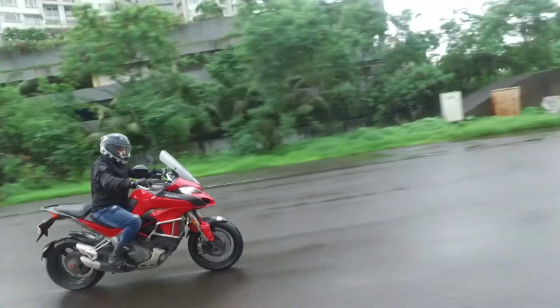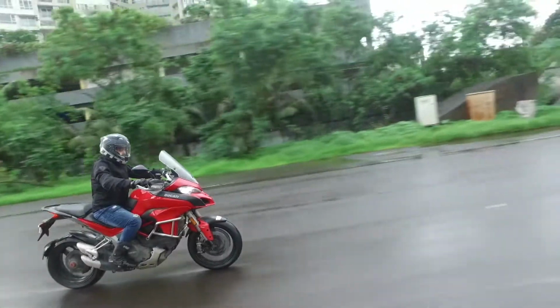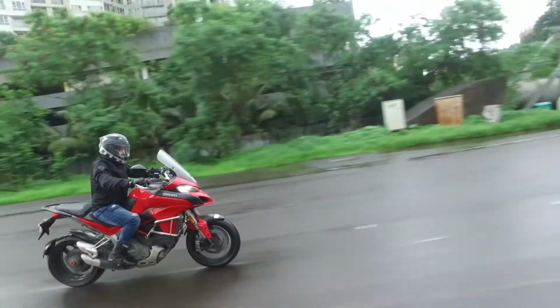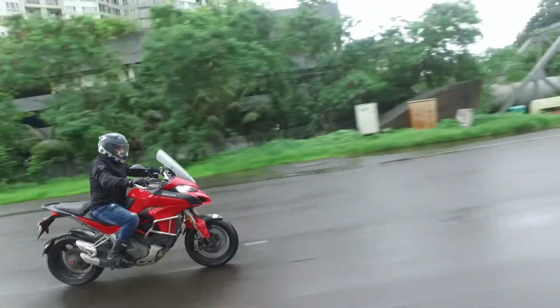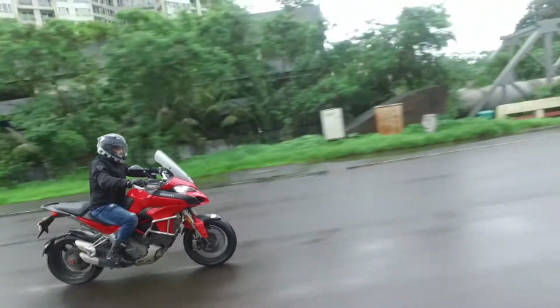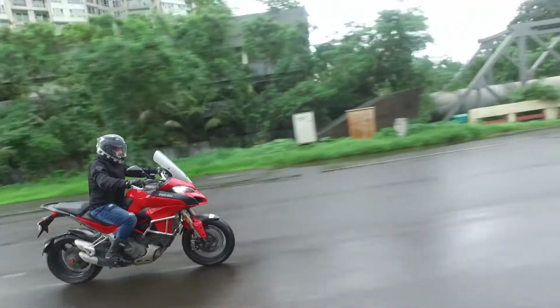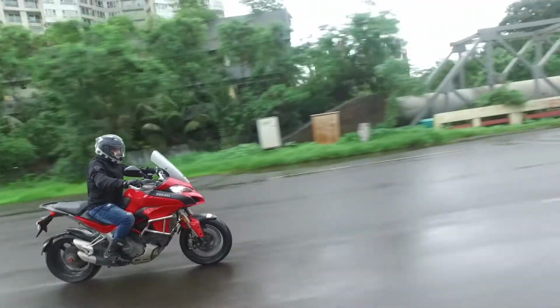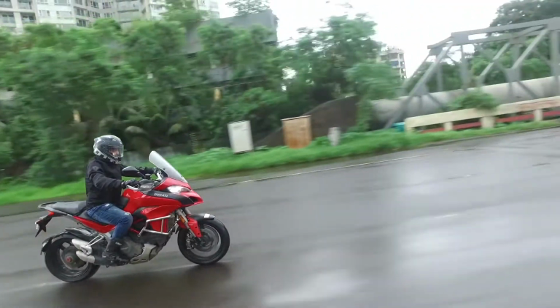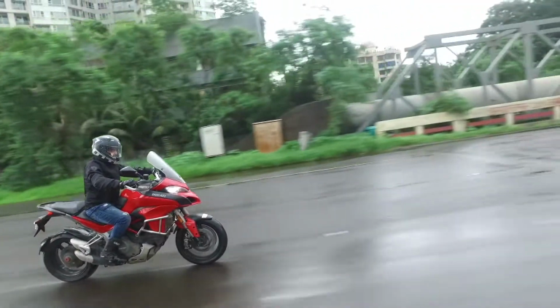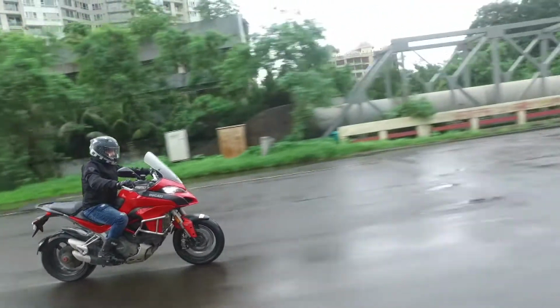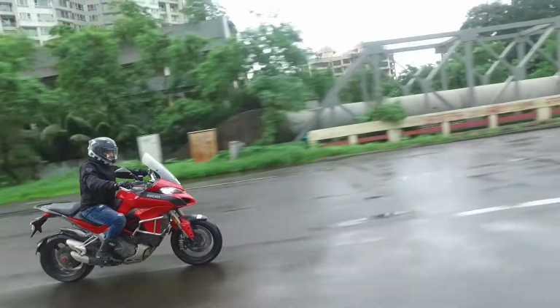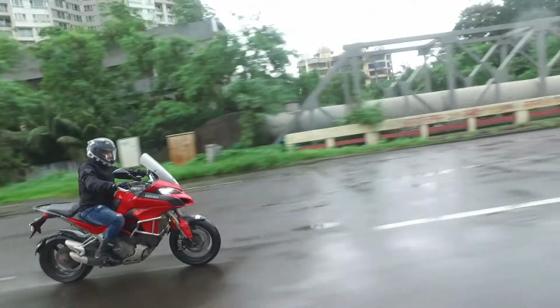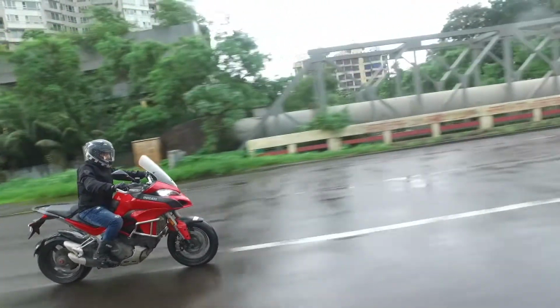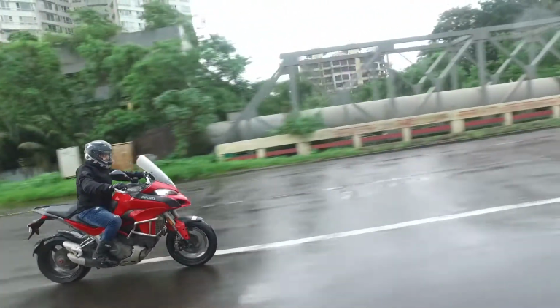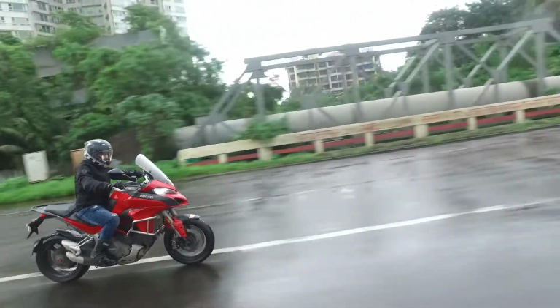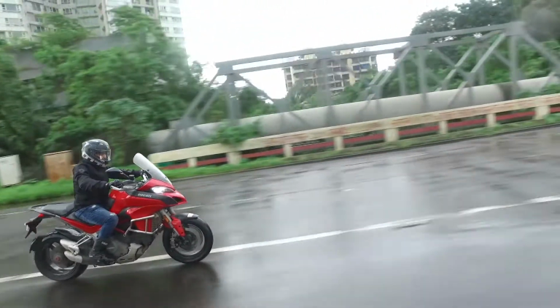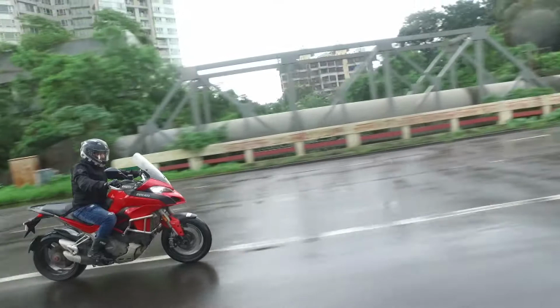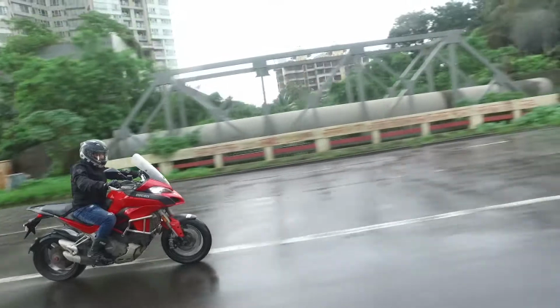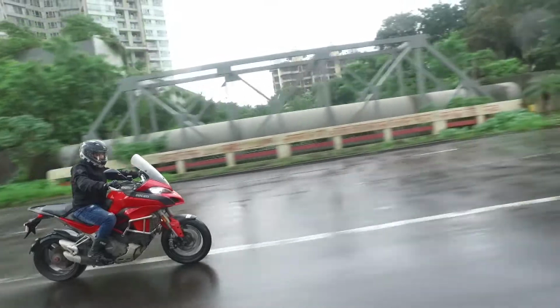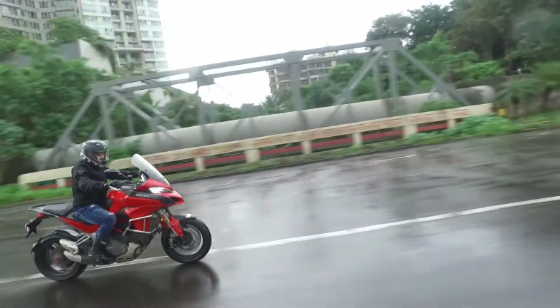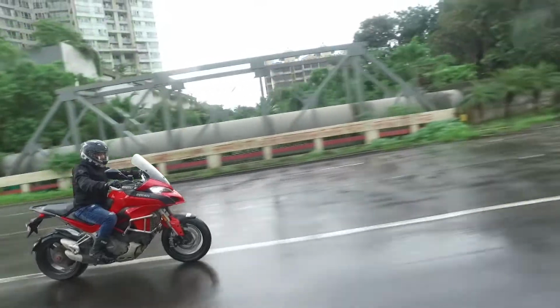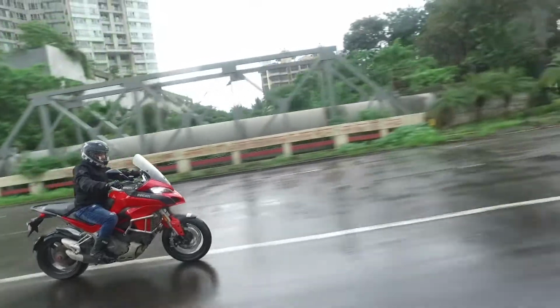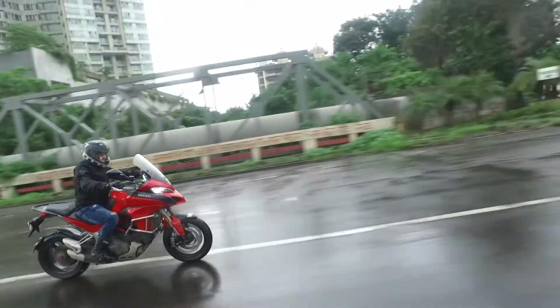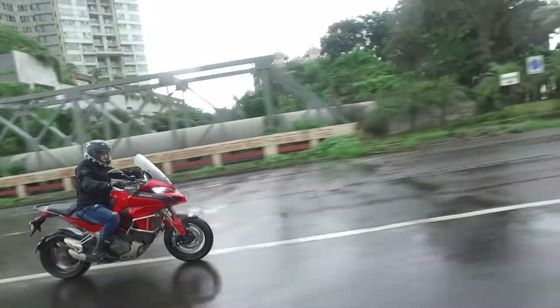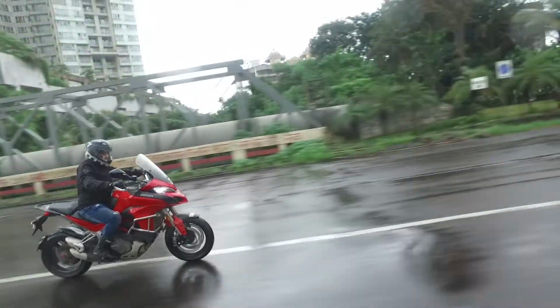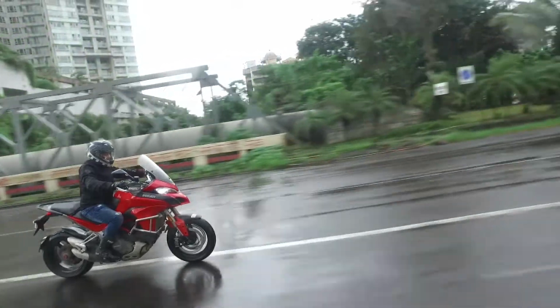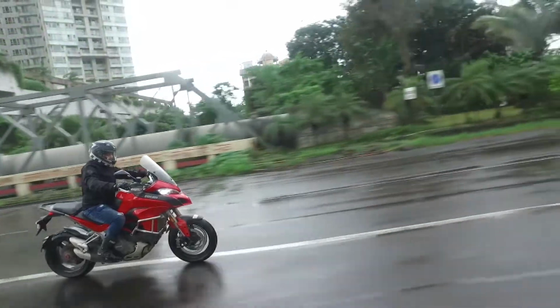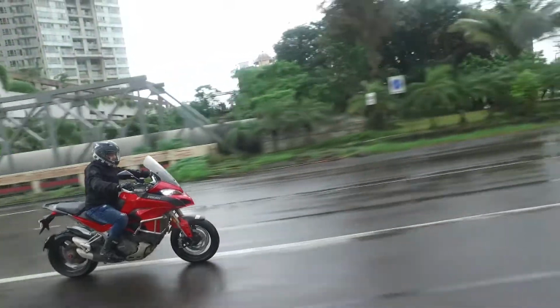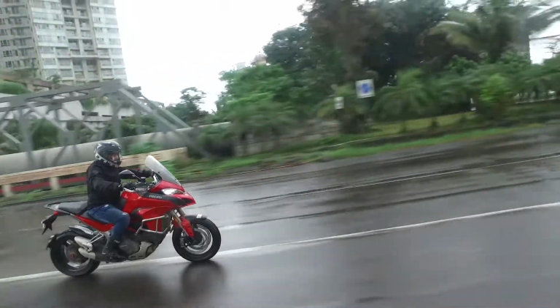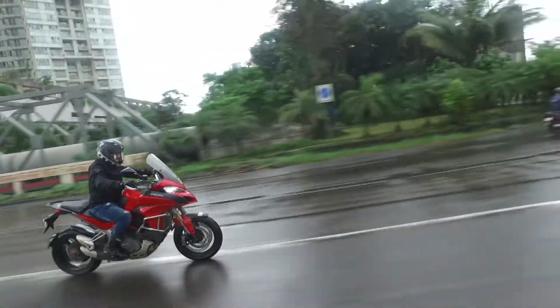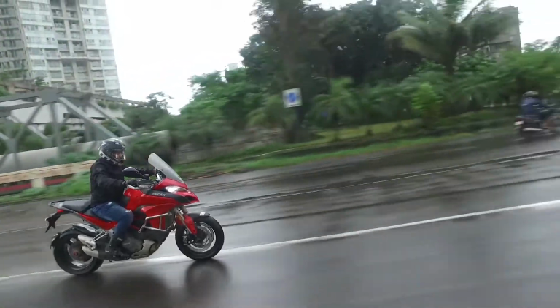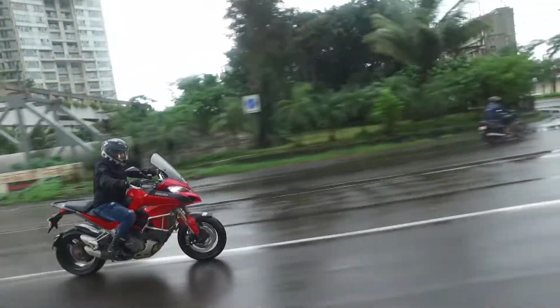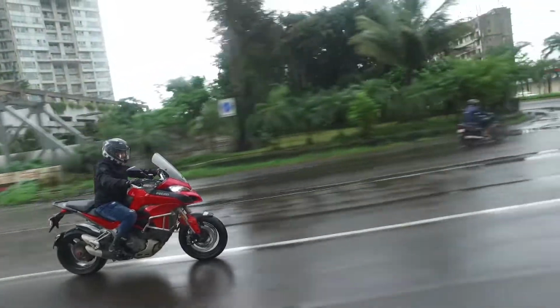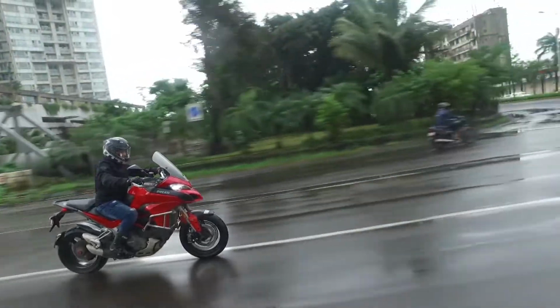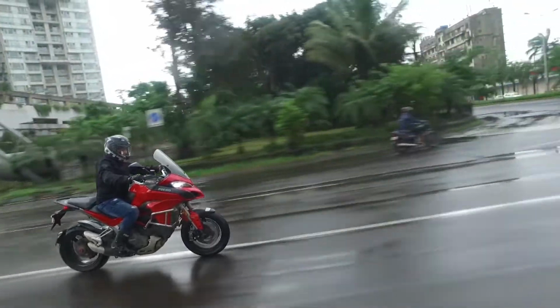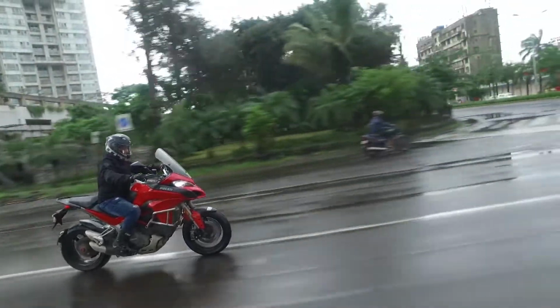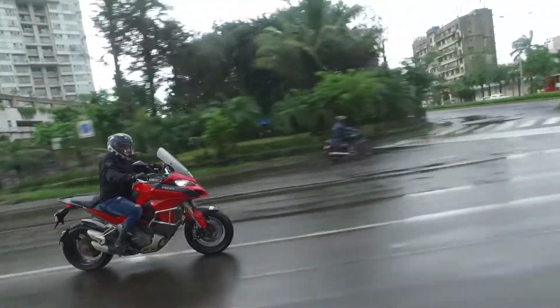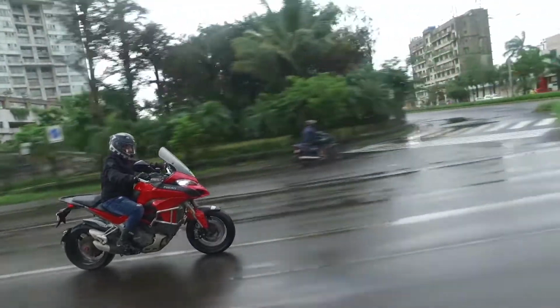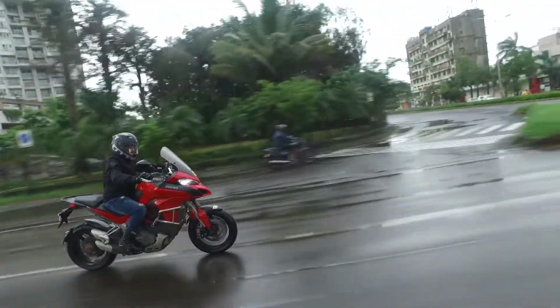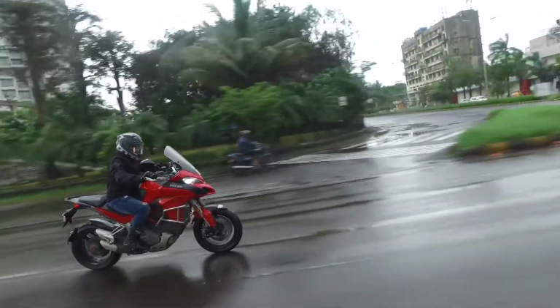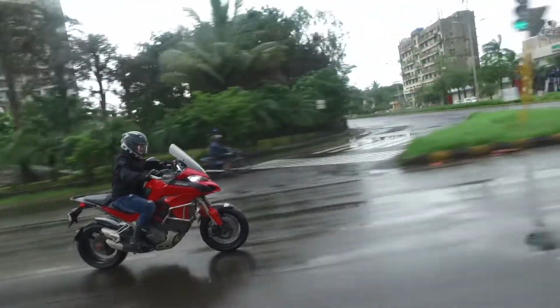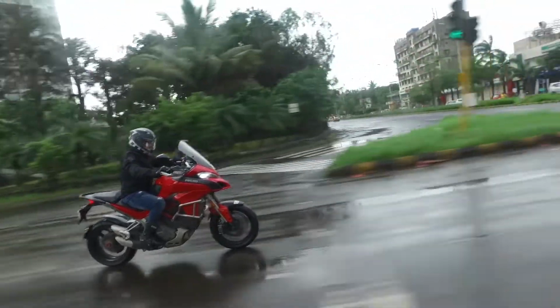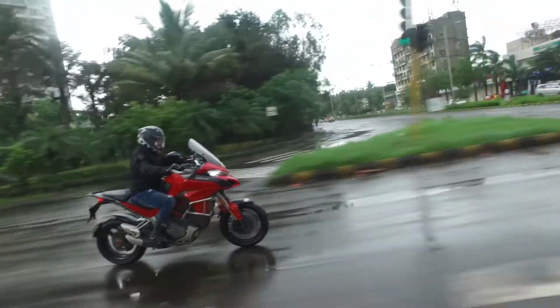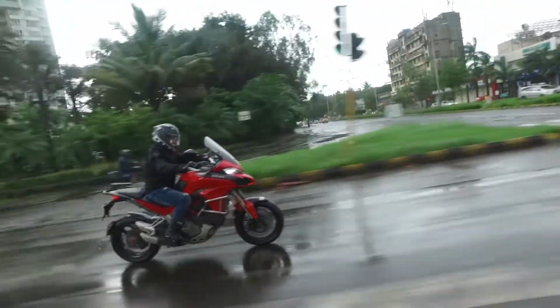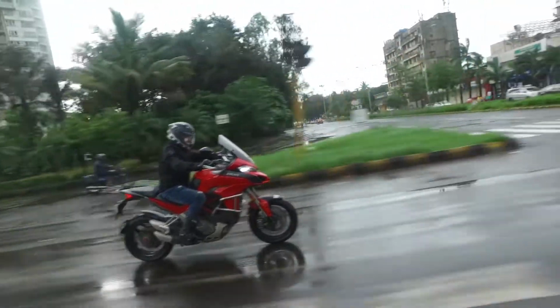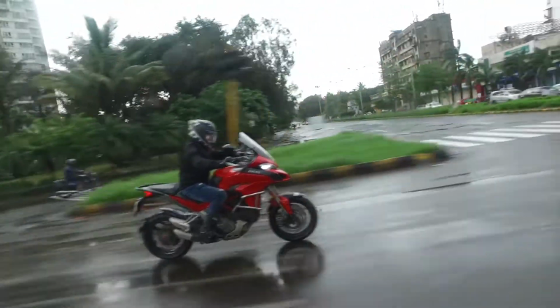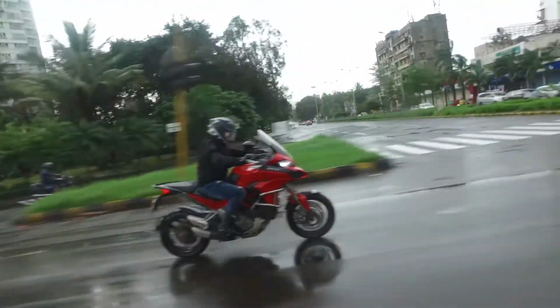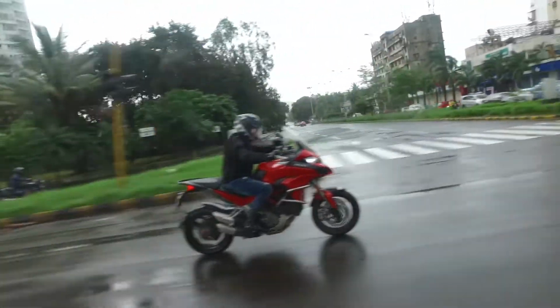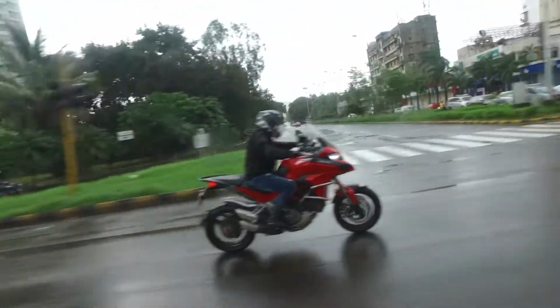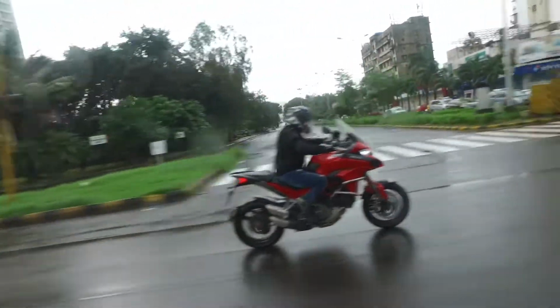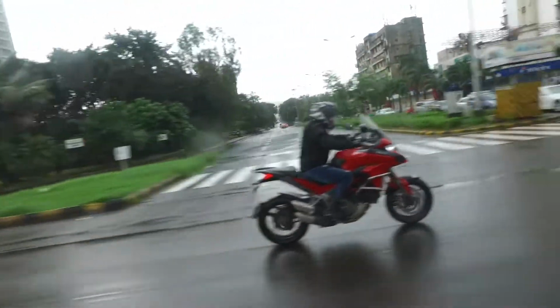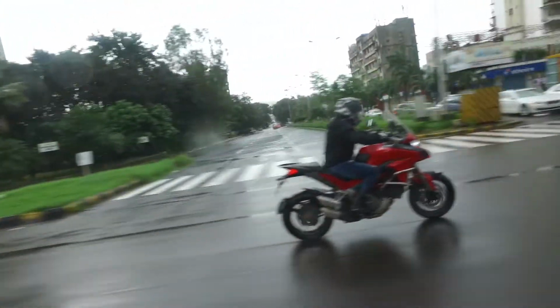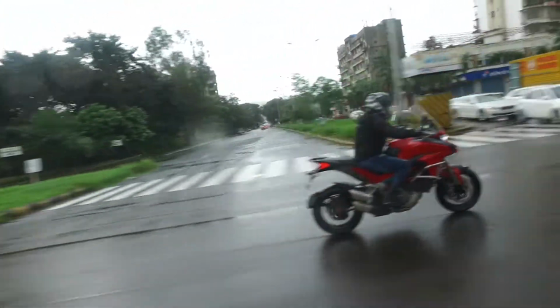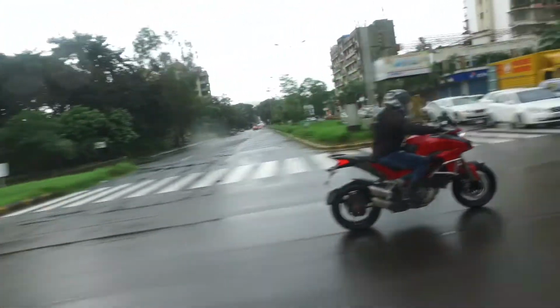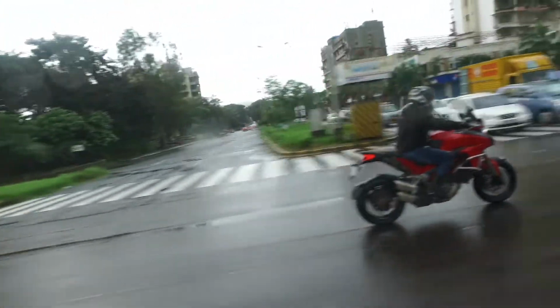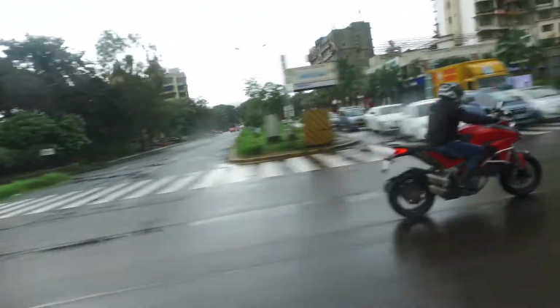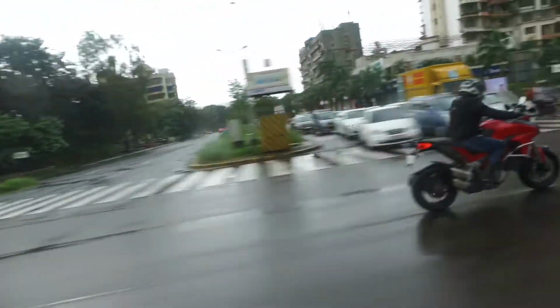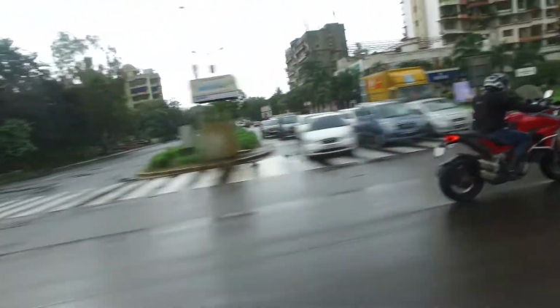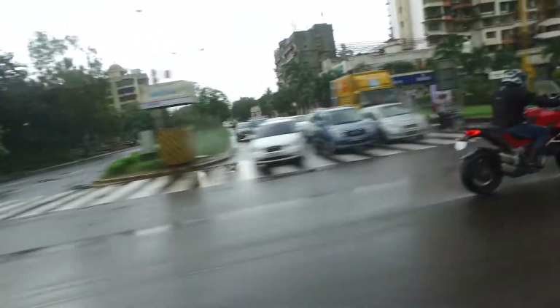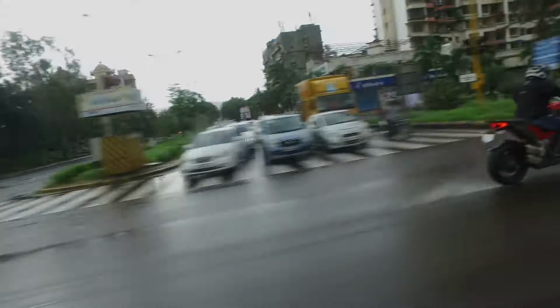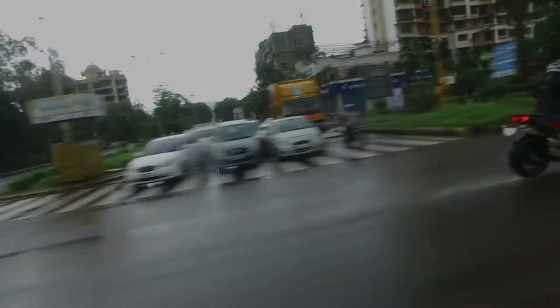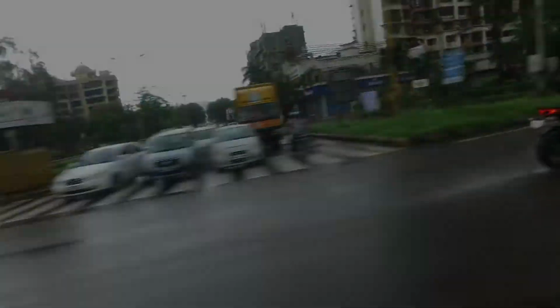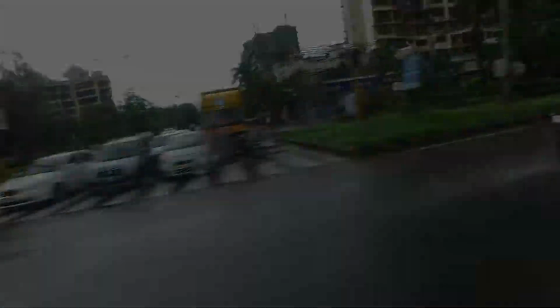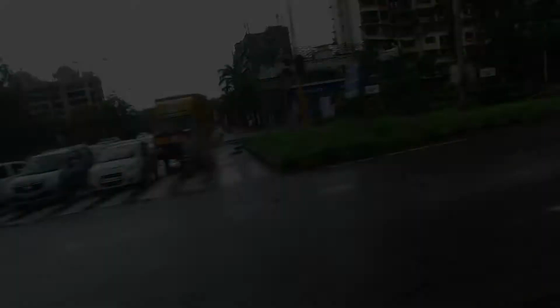The motor packs ample punch when you are riding hard out on the highway, but what's important is the effortless nature of the bike to amble around city traffic.